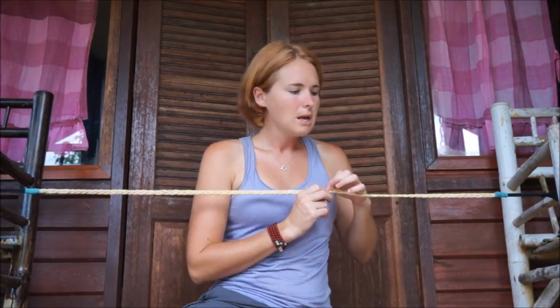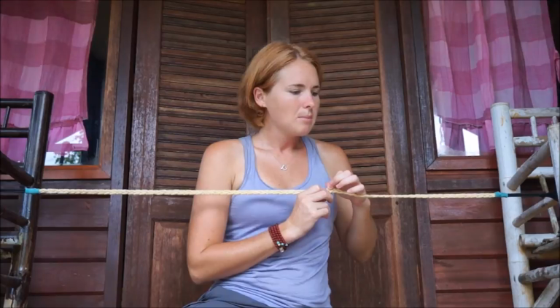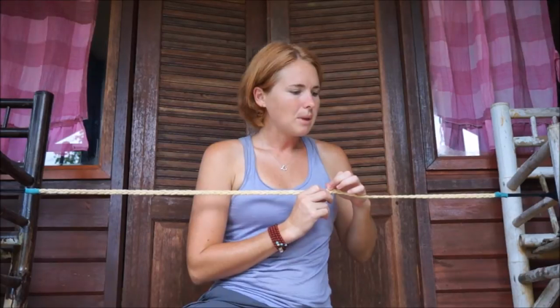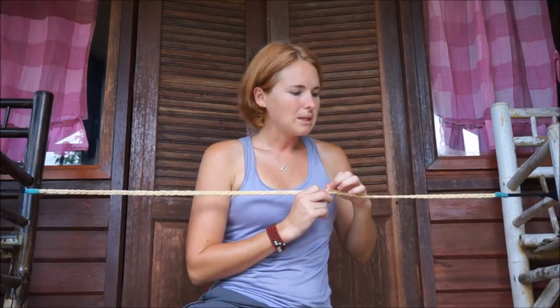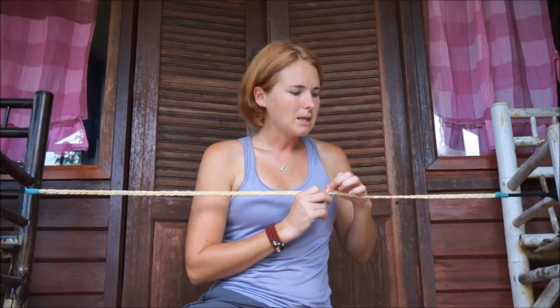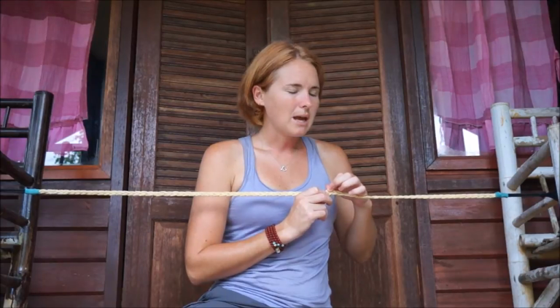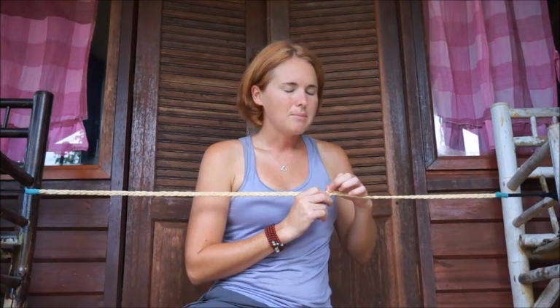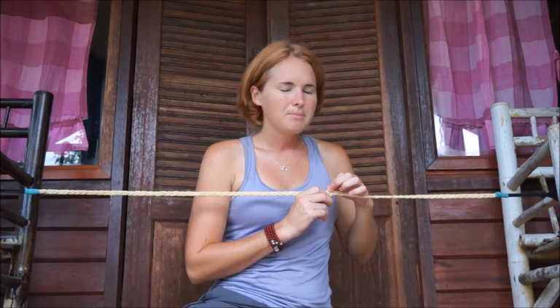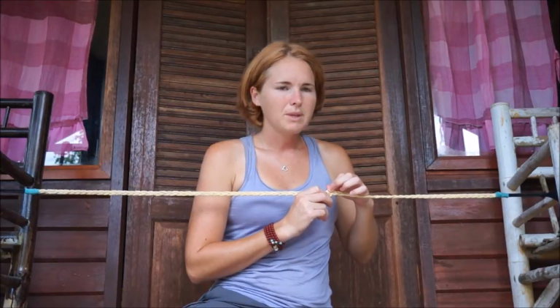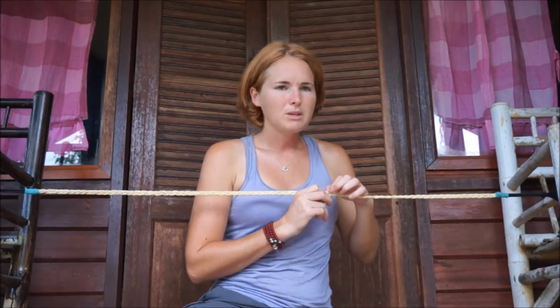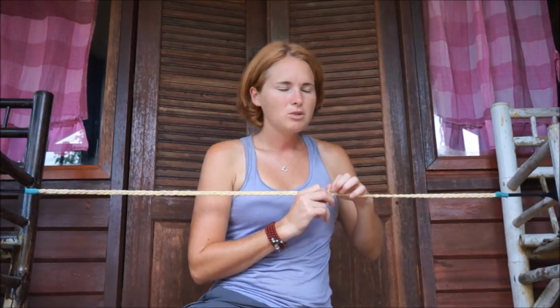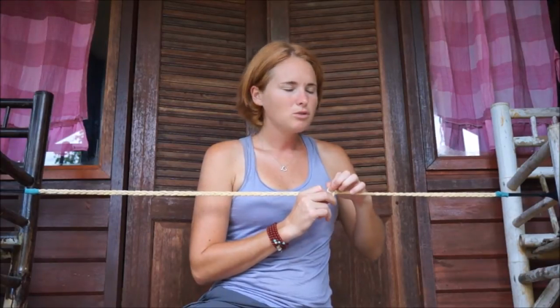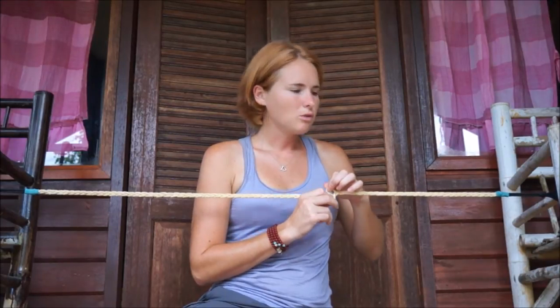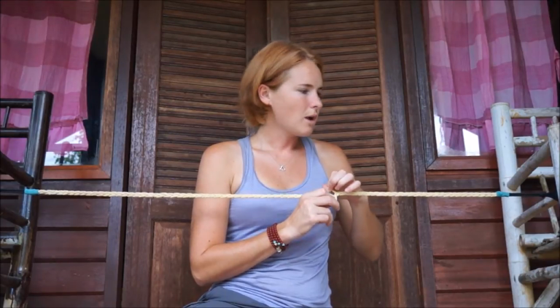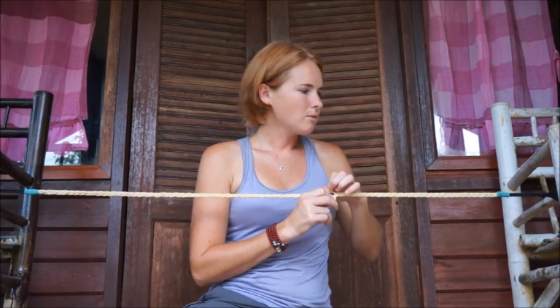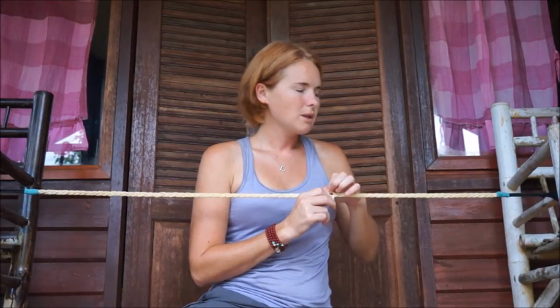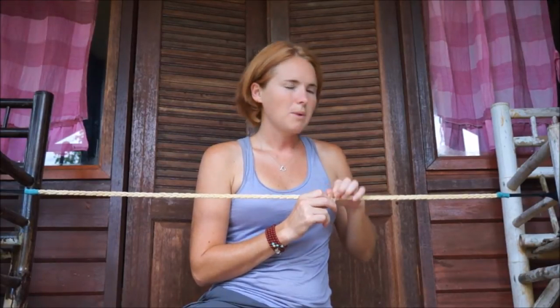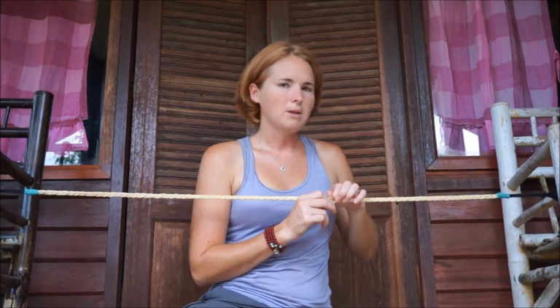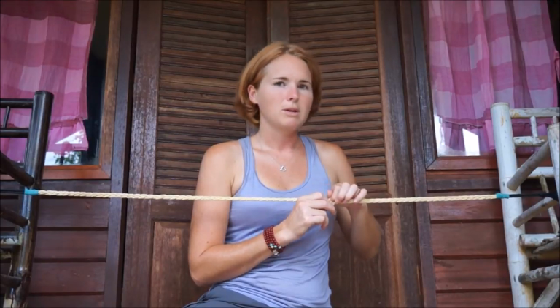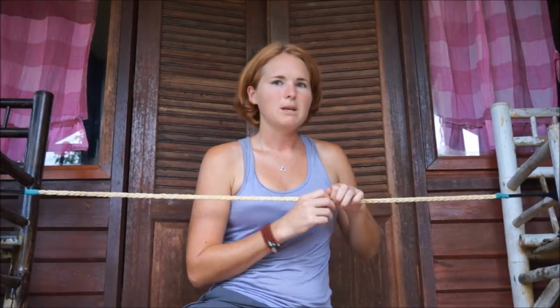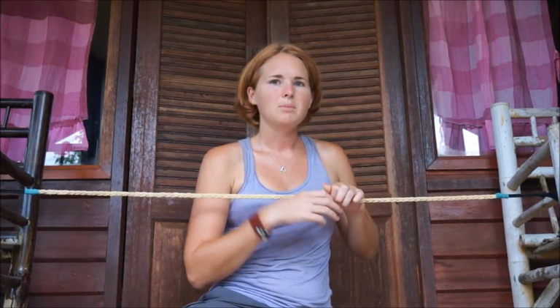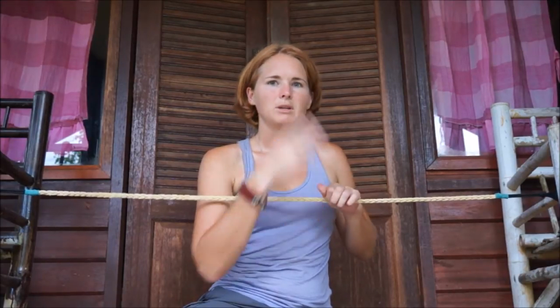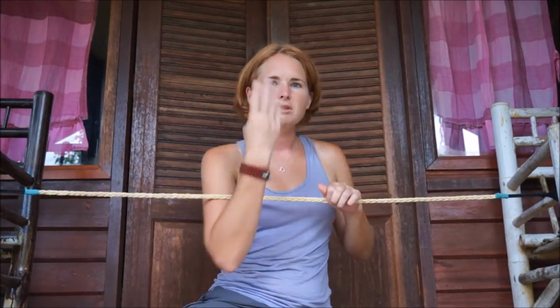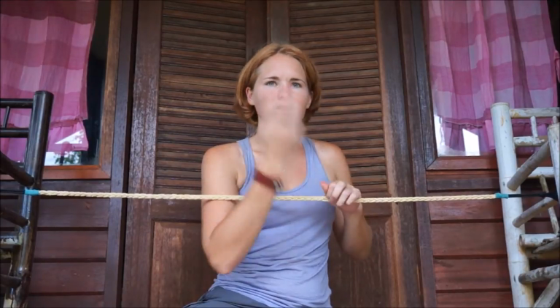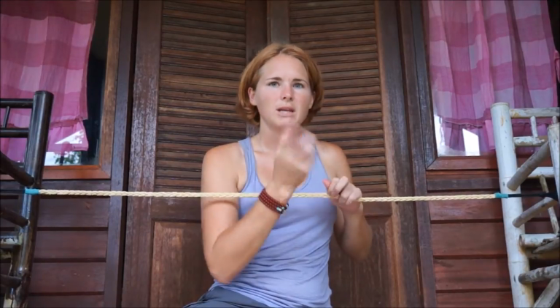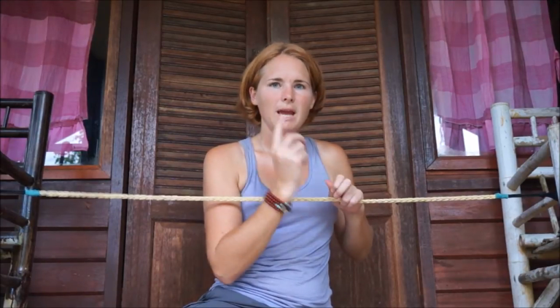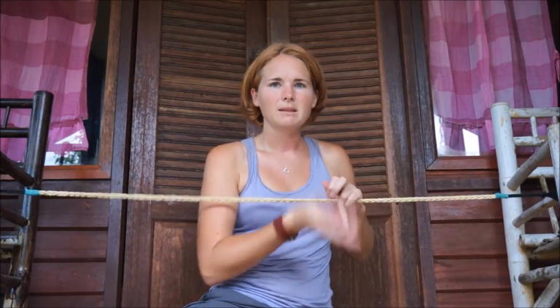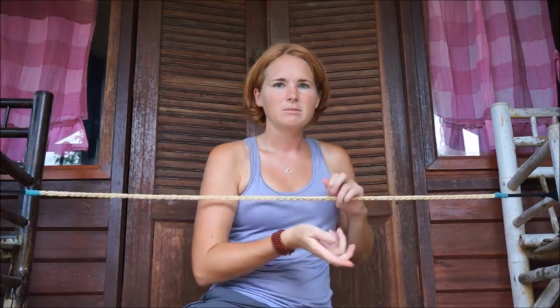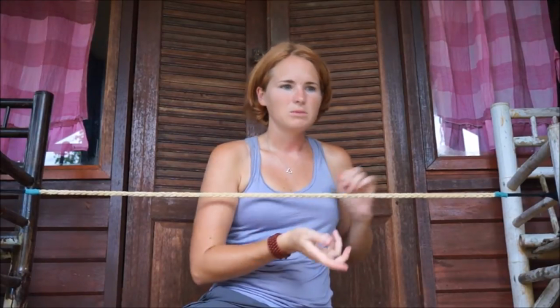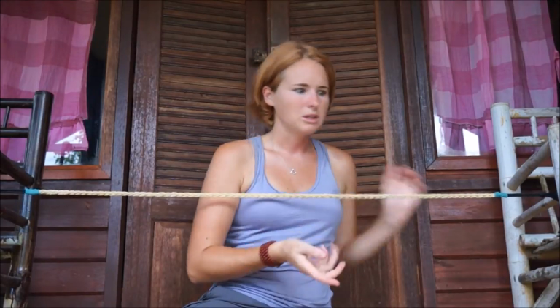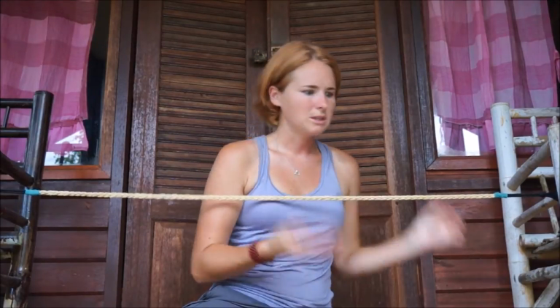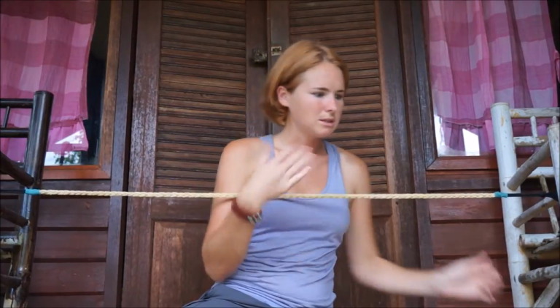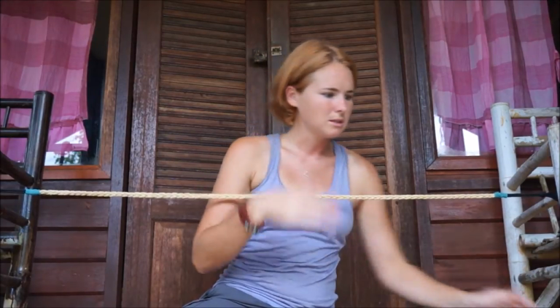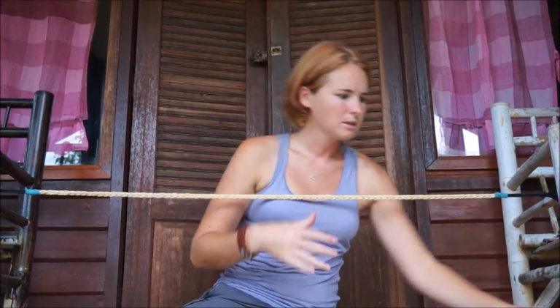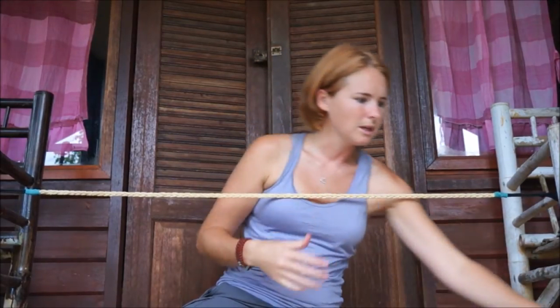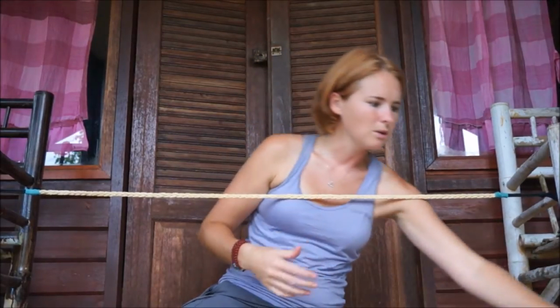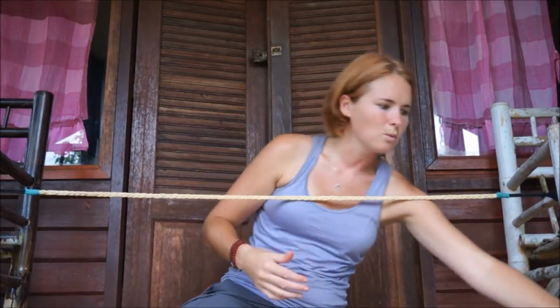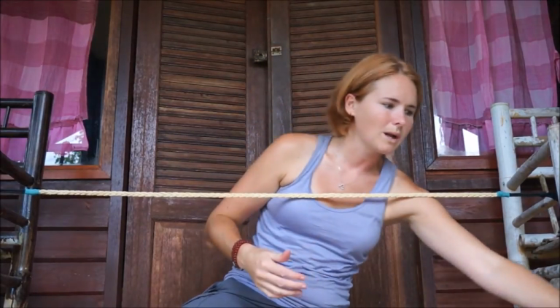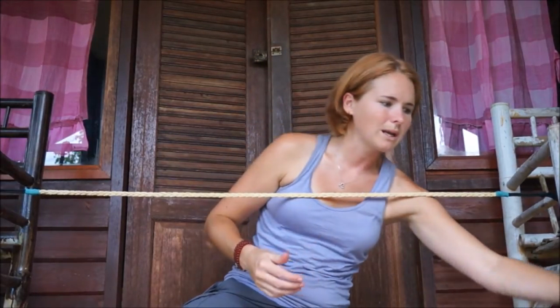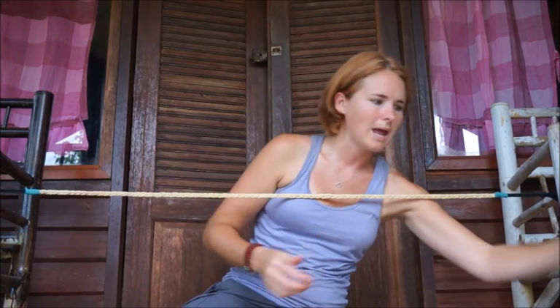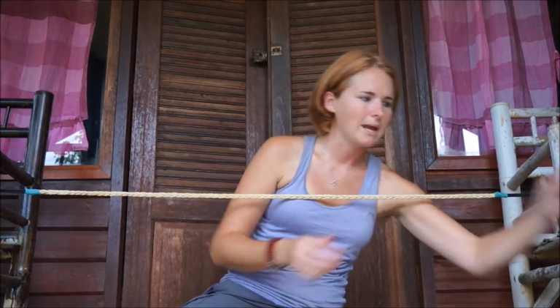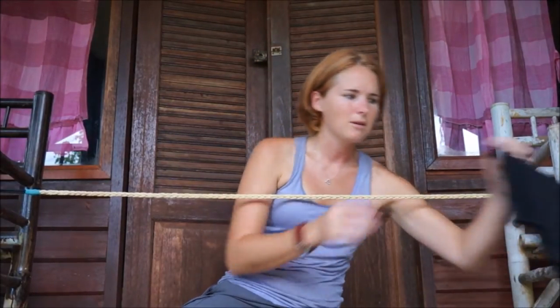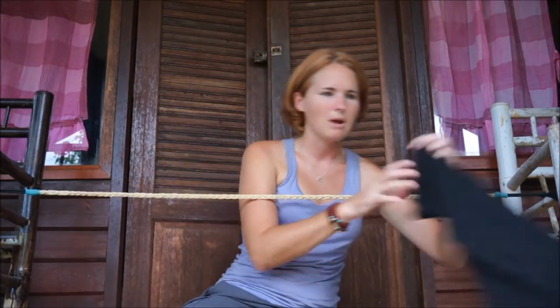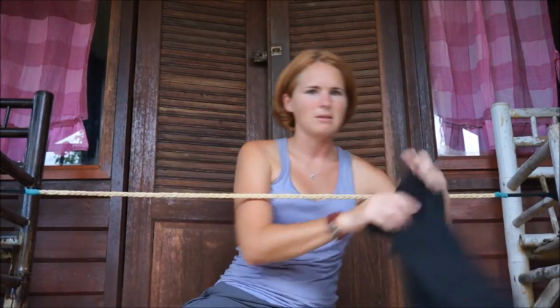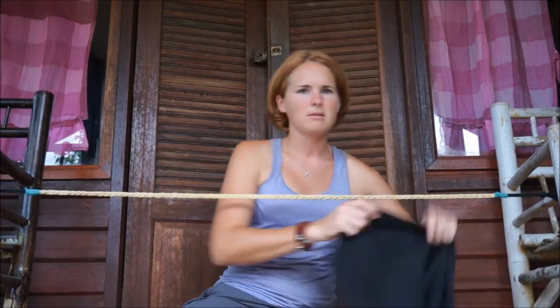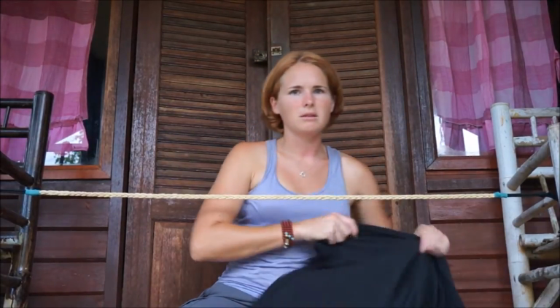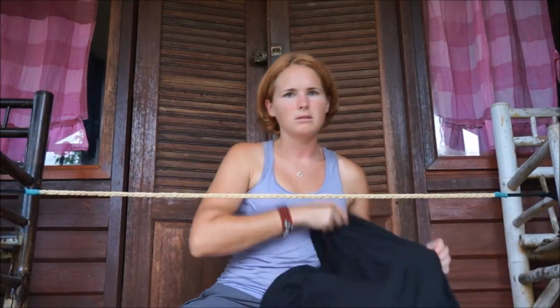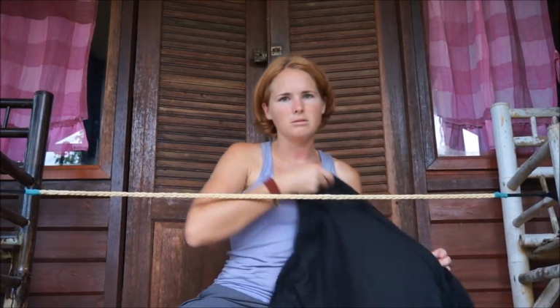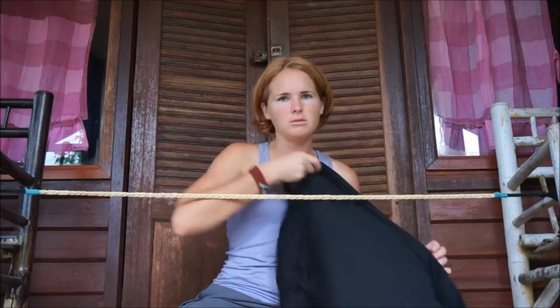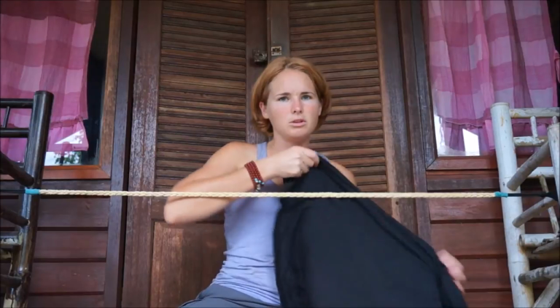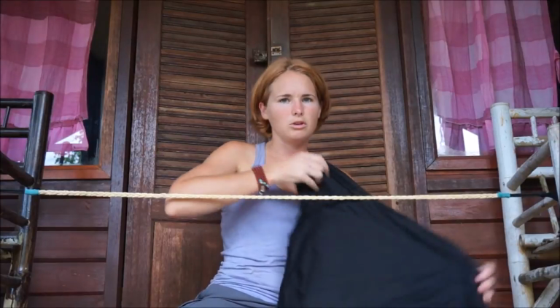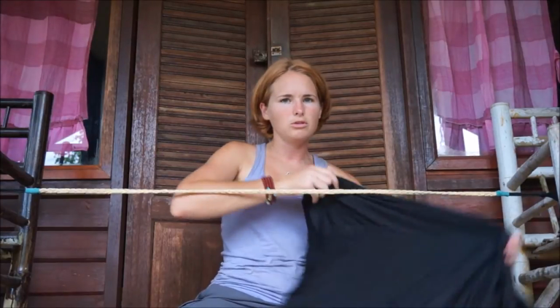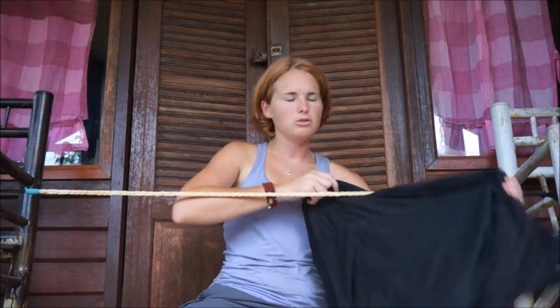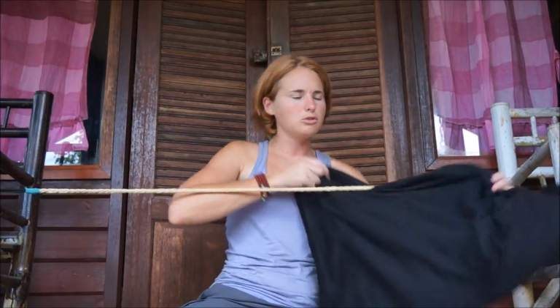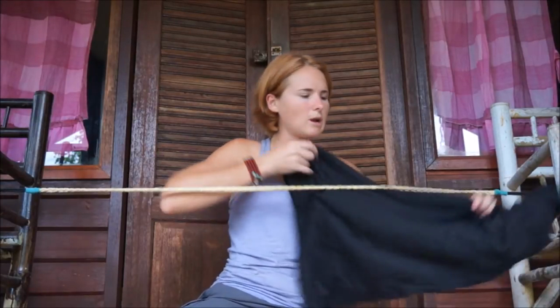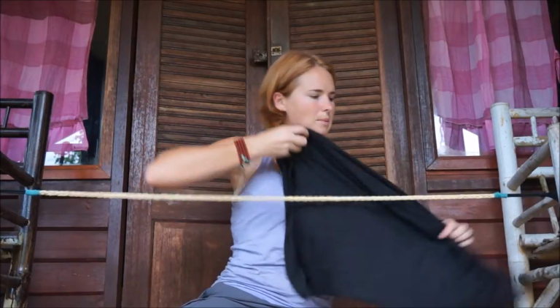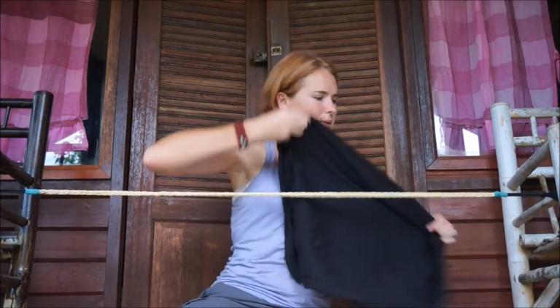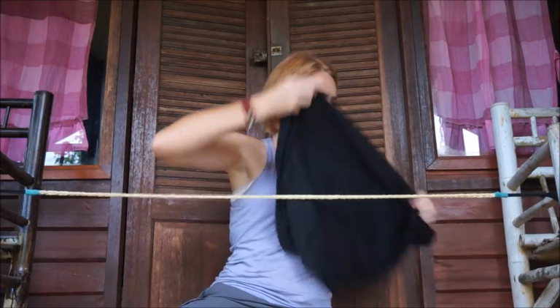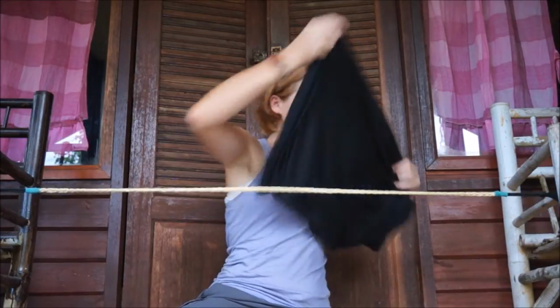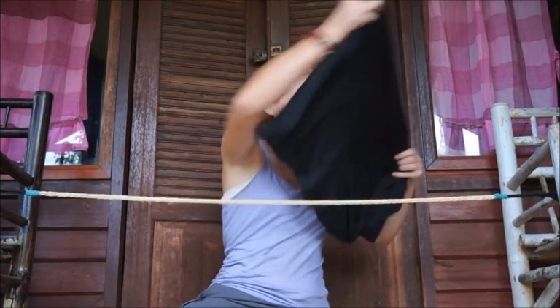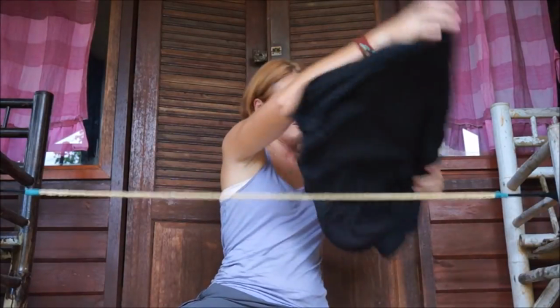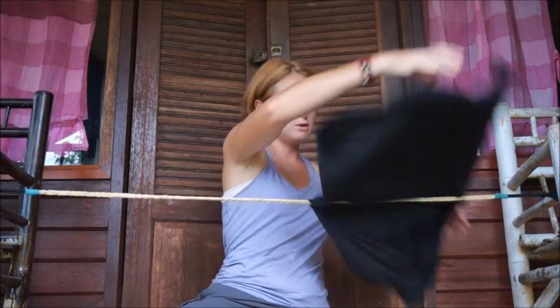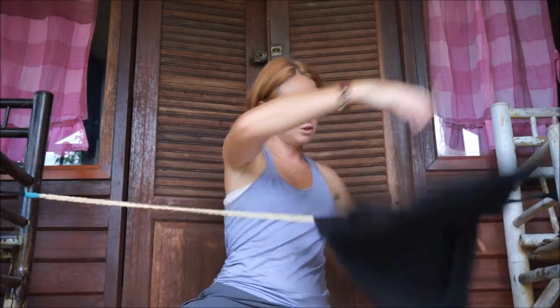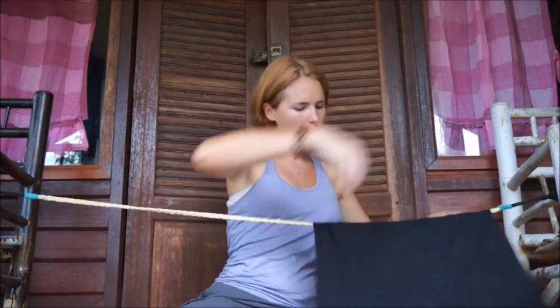They do dry really well on here because you can hang them in just one layer rather than draping things over the top.